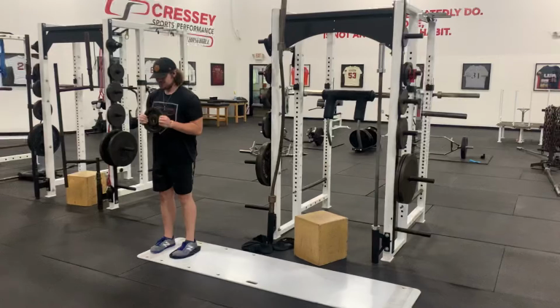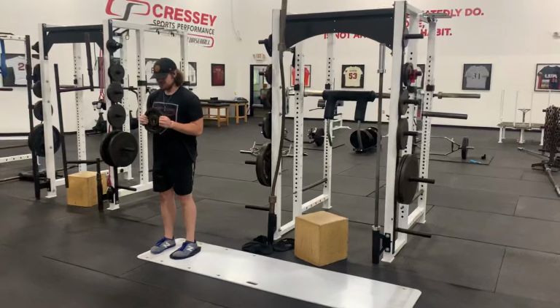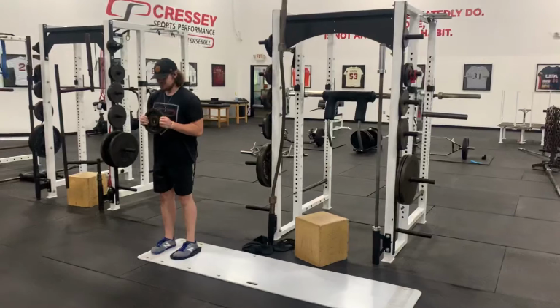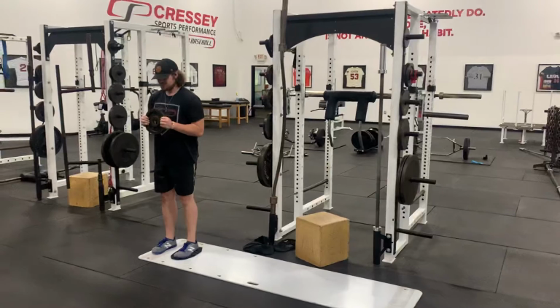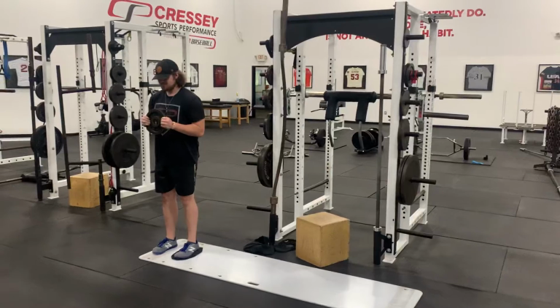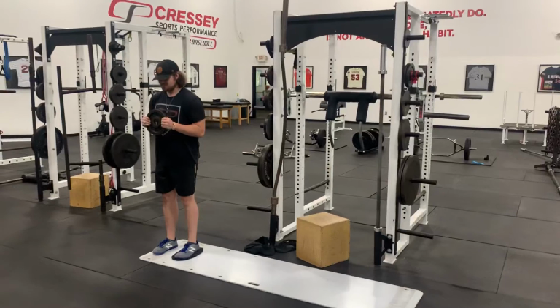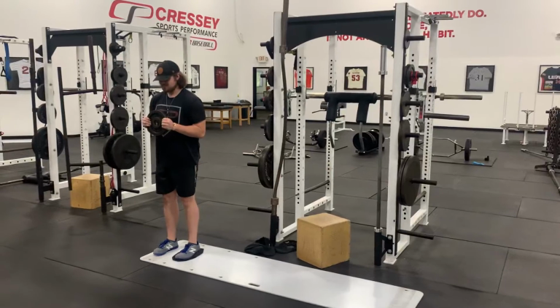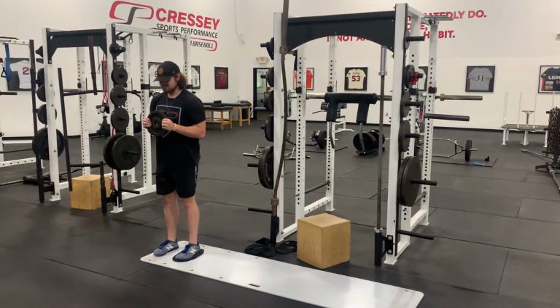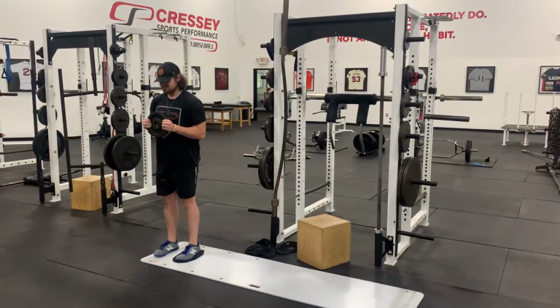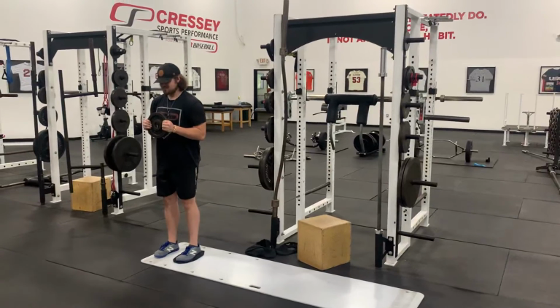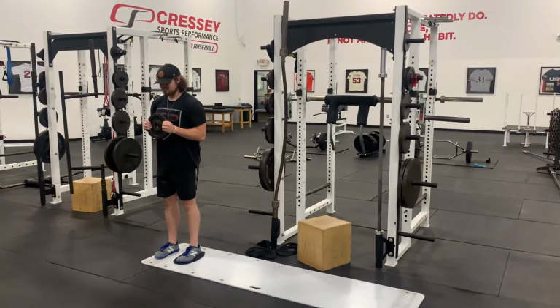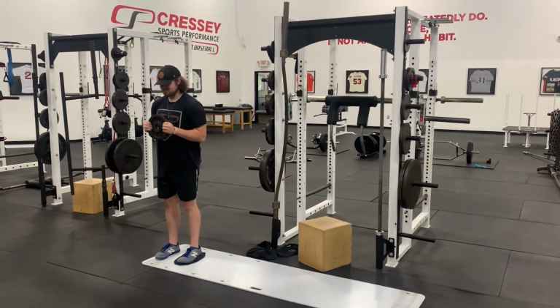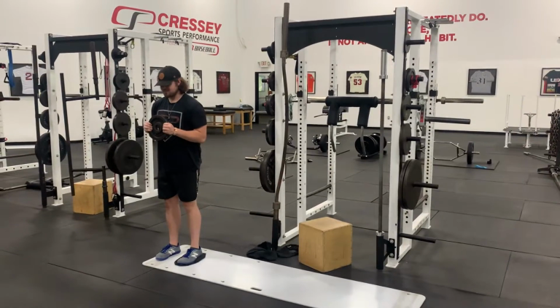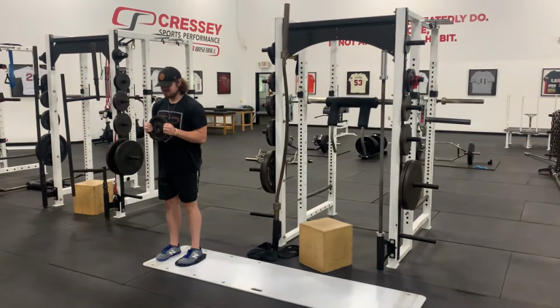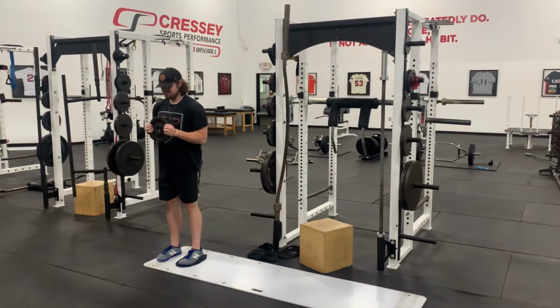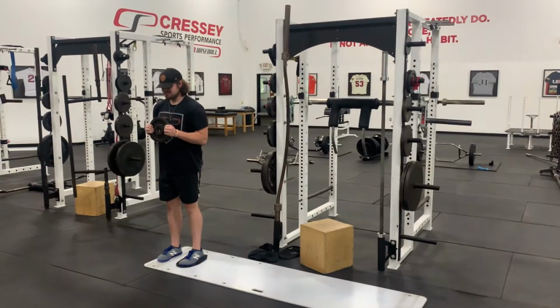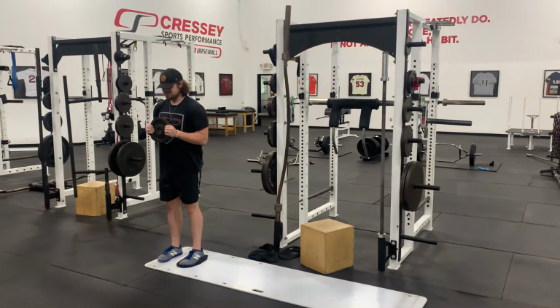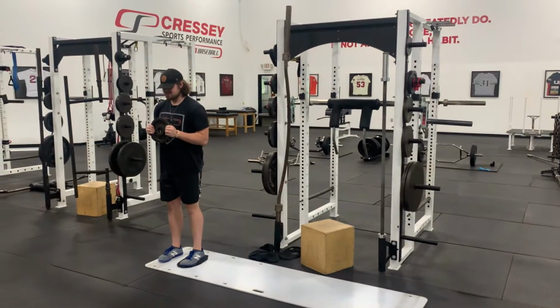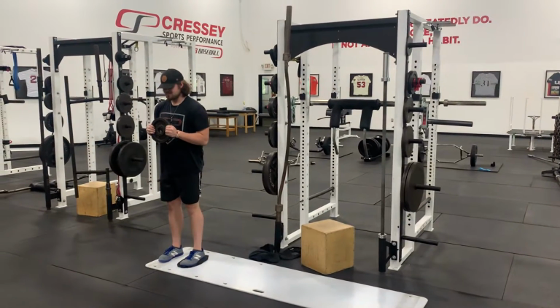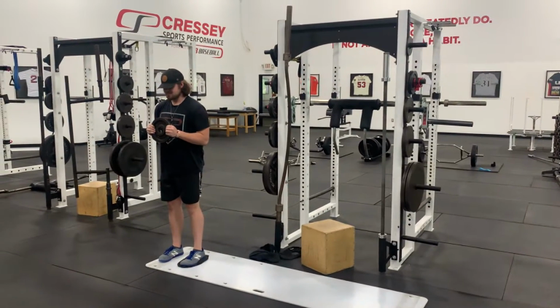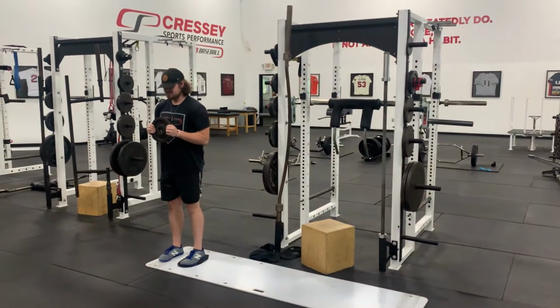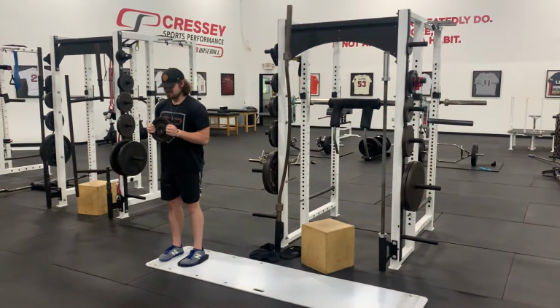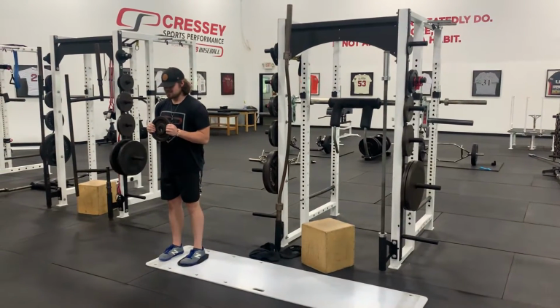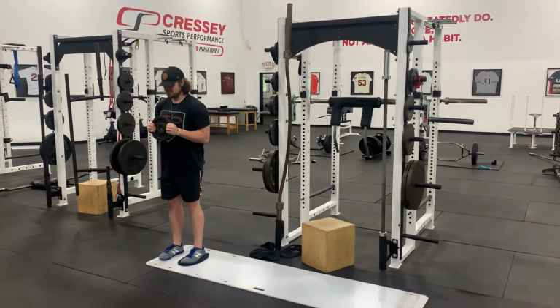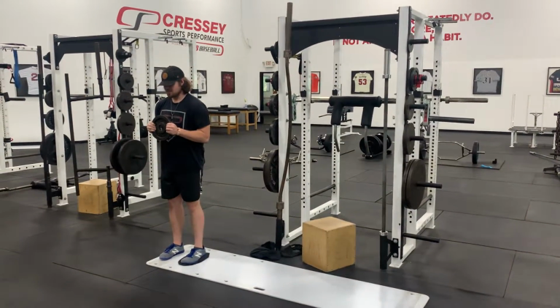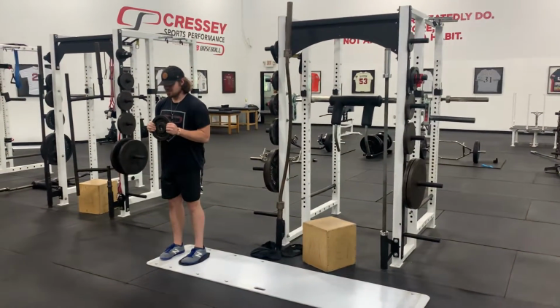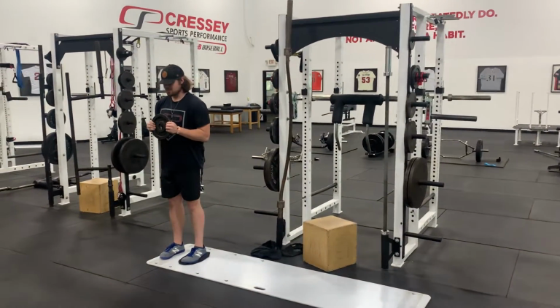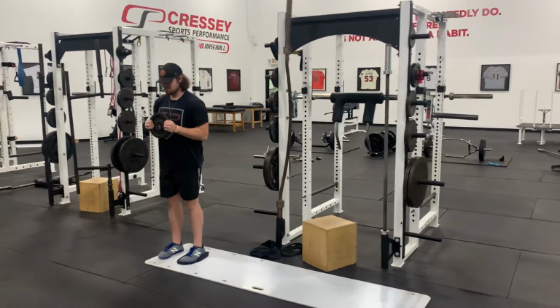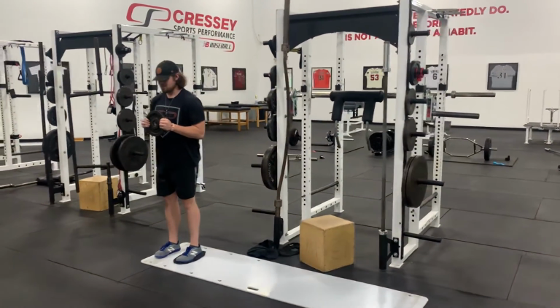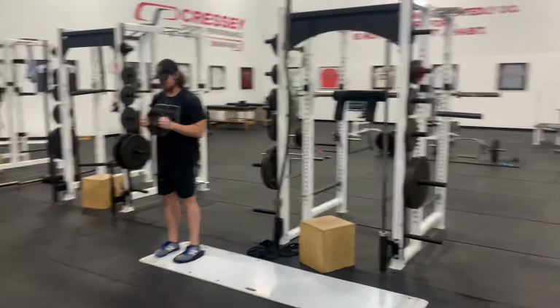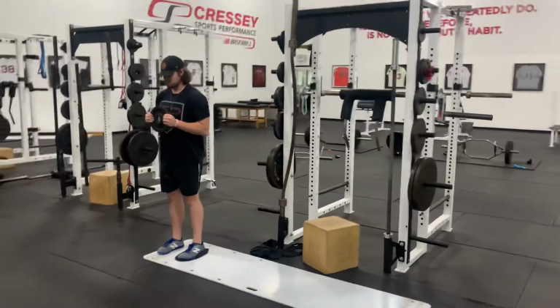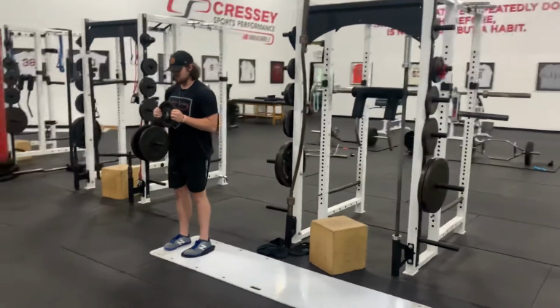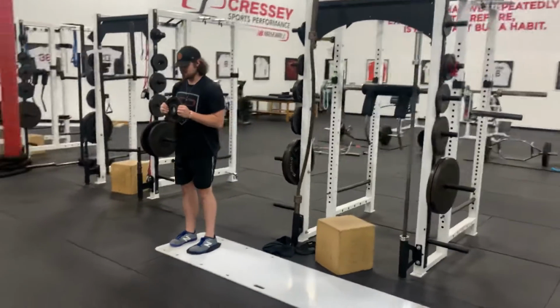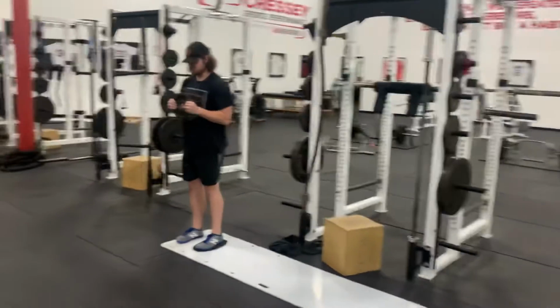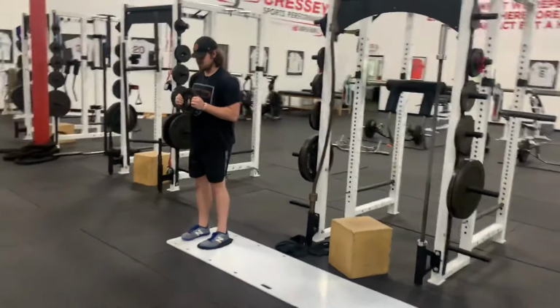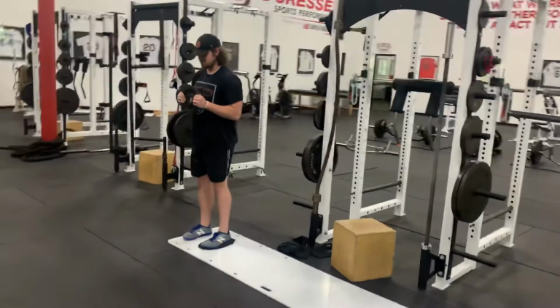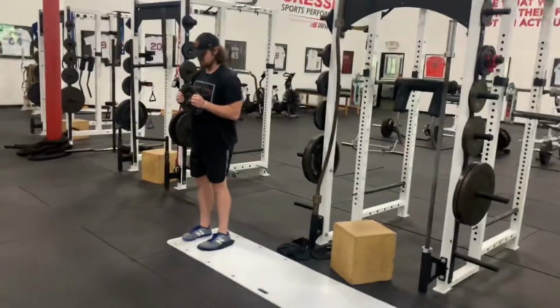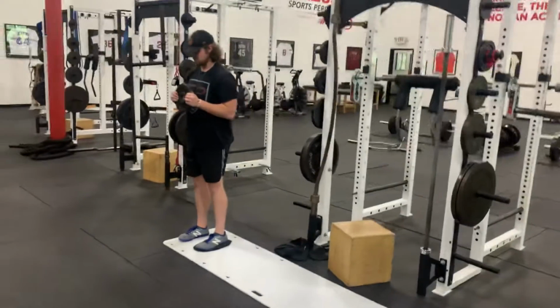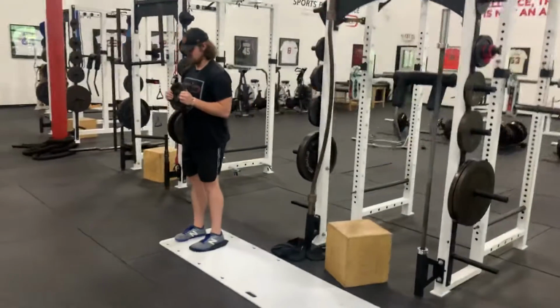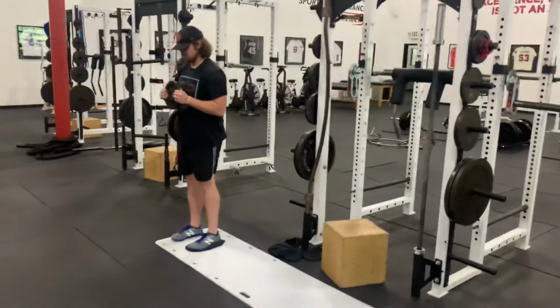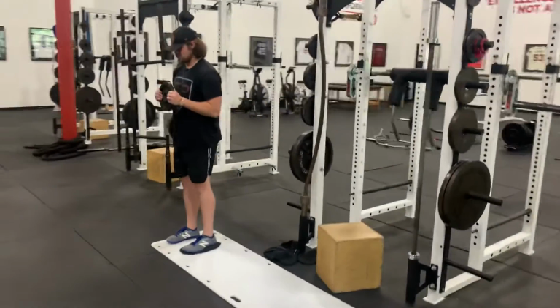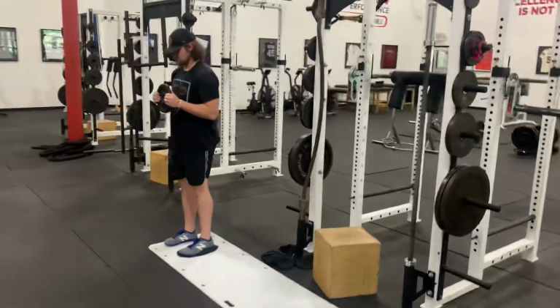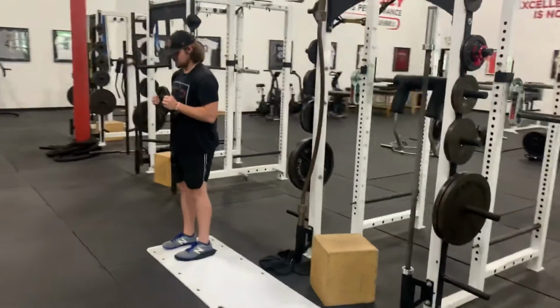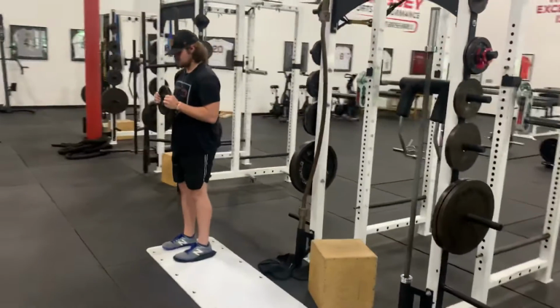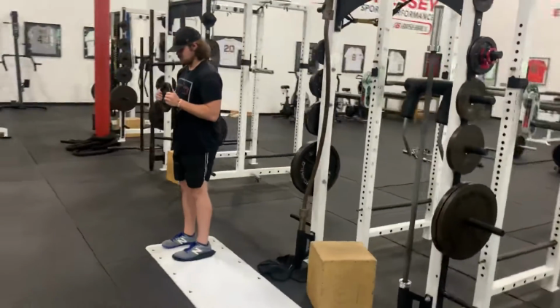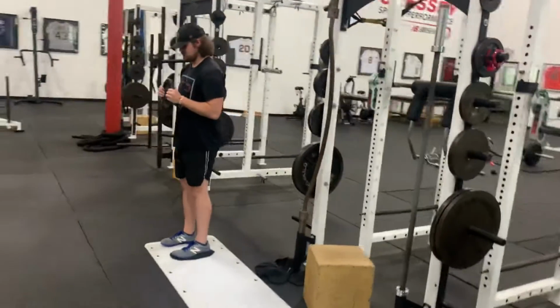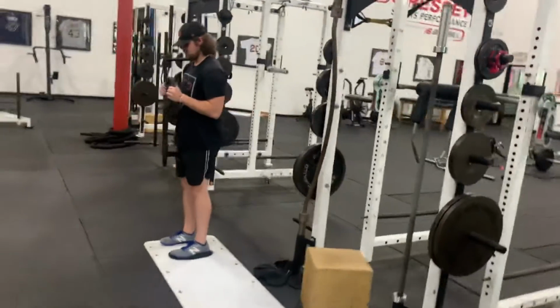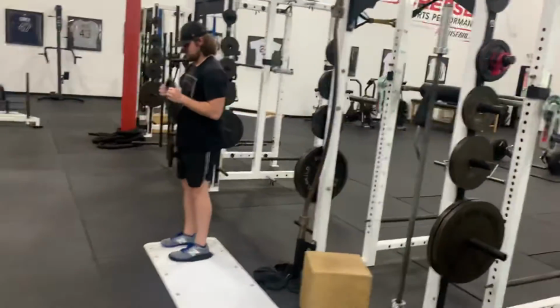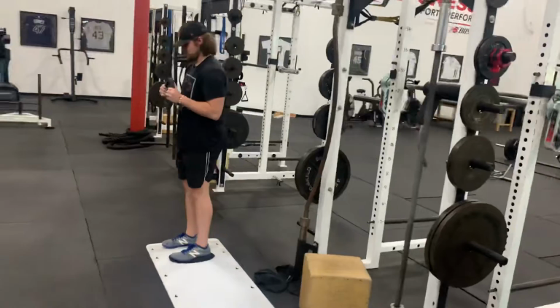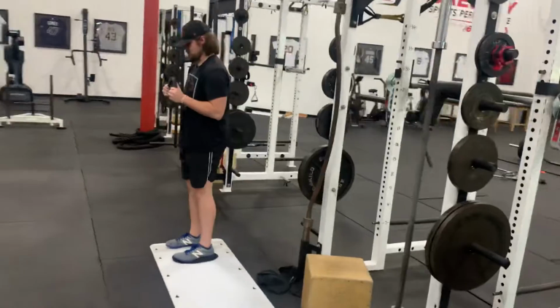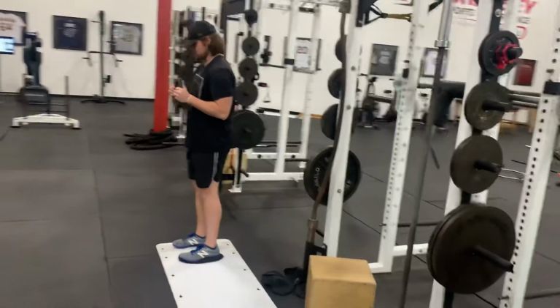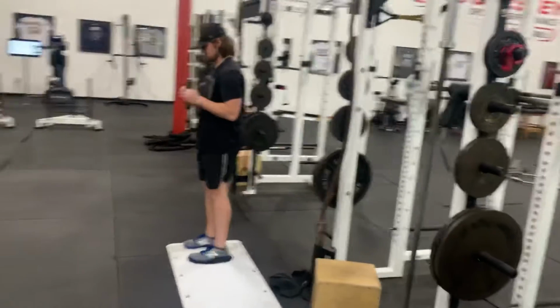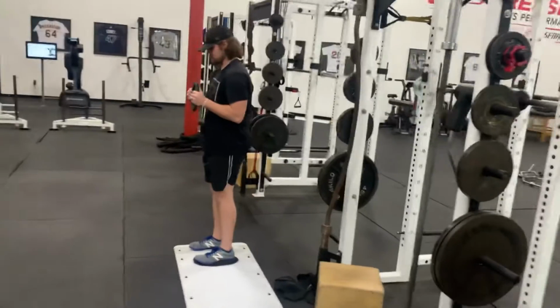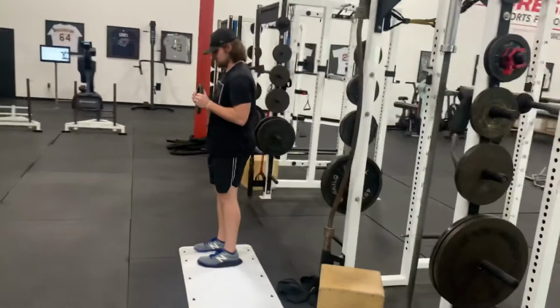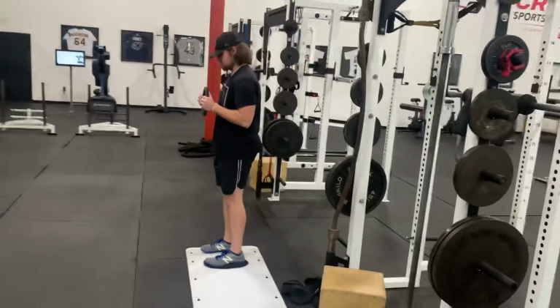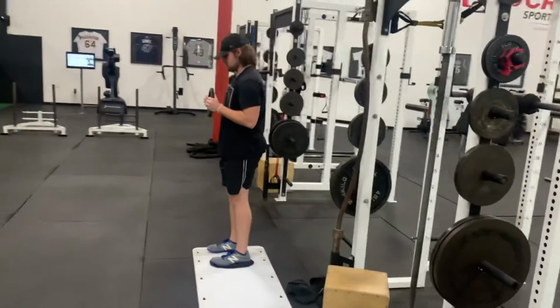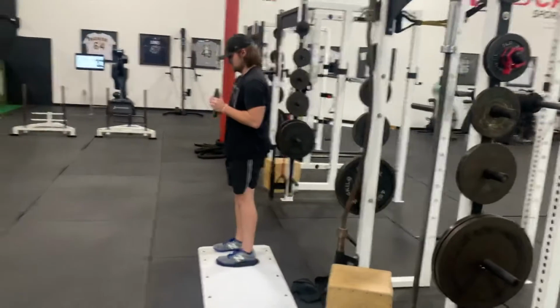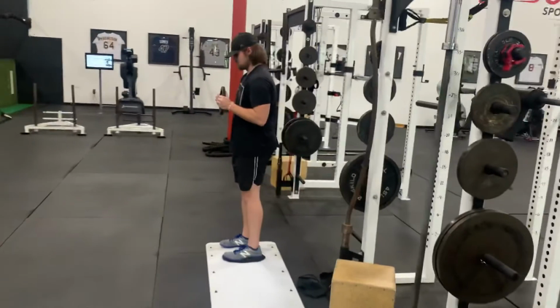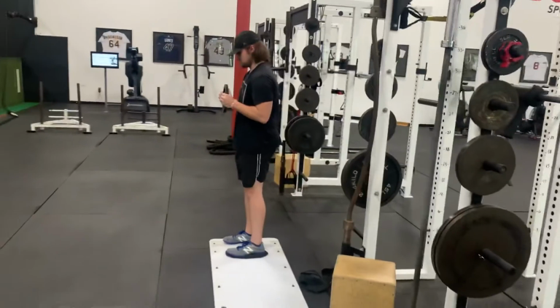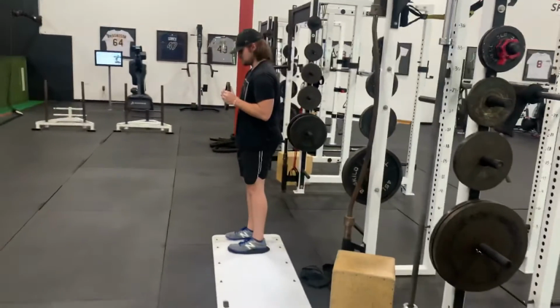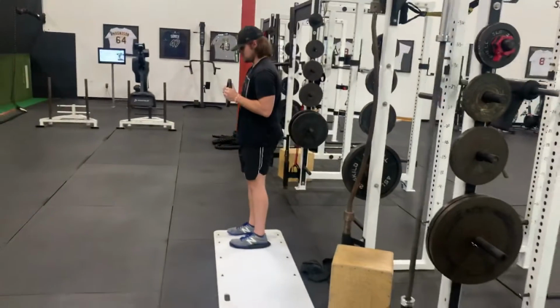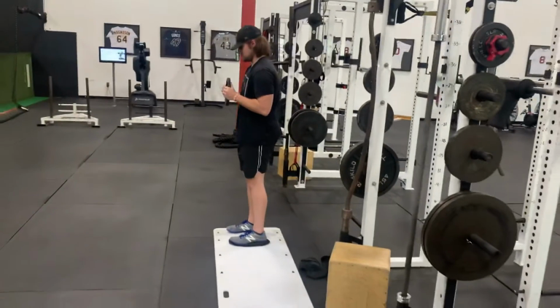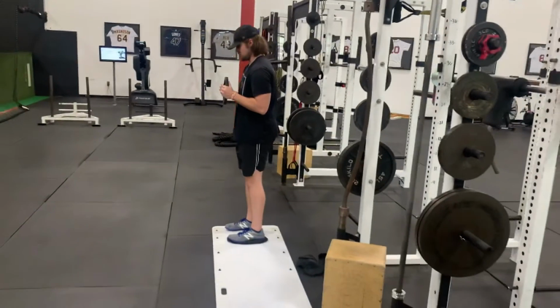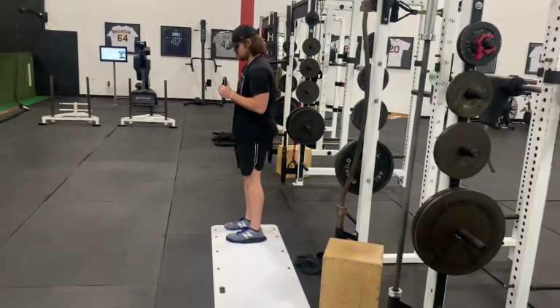For a plate-loaded slideboard lateral lunge, Alec has his light plate. It's not going to be heavy — this is not a shoulder workout.